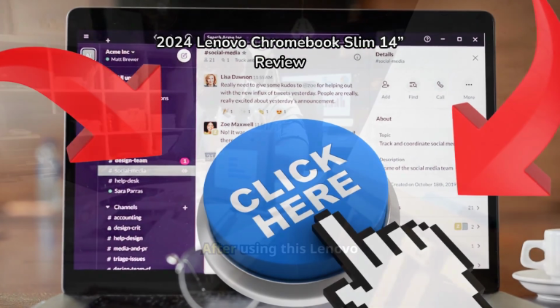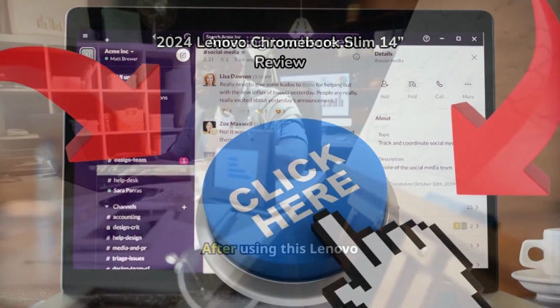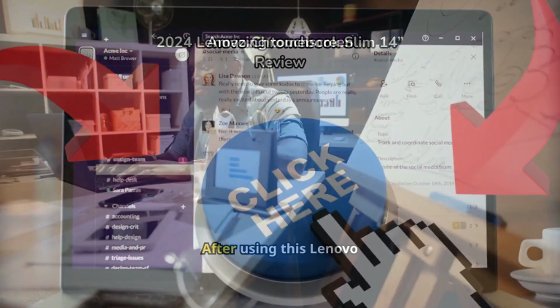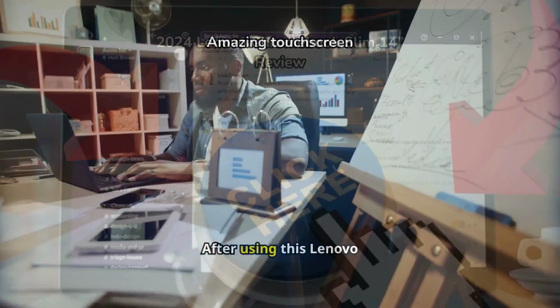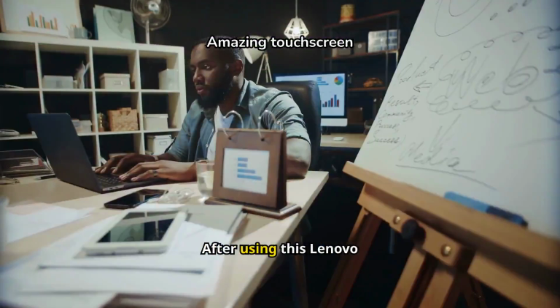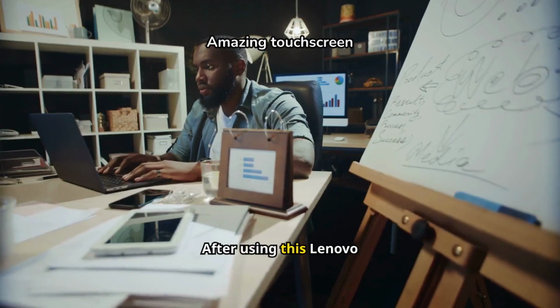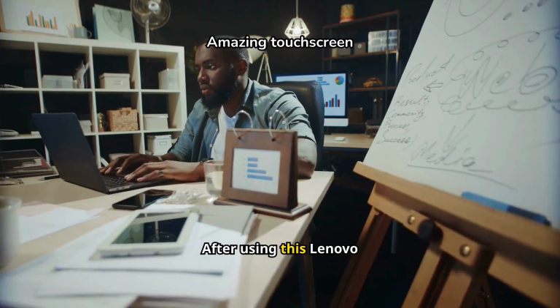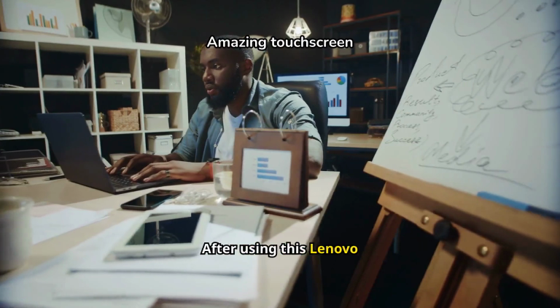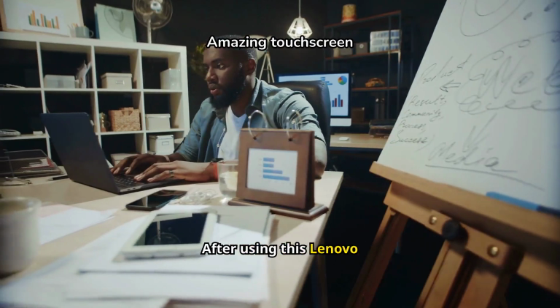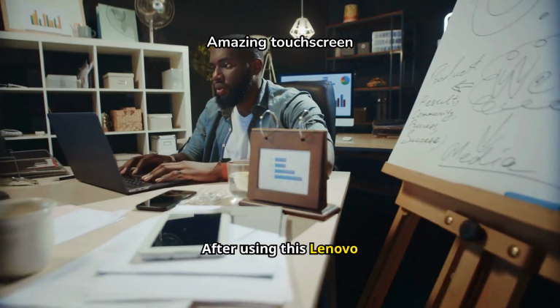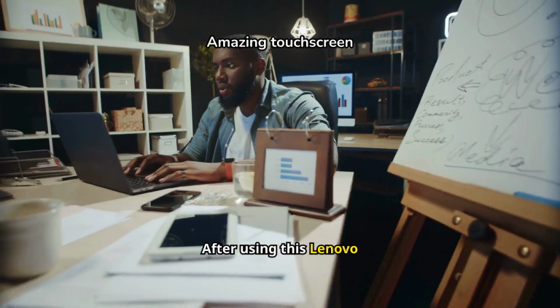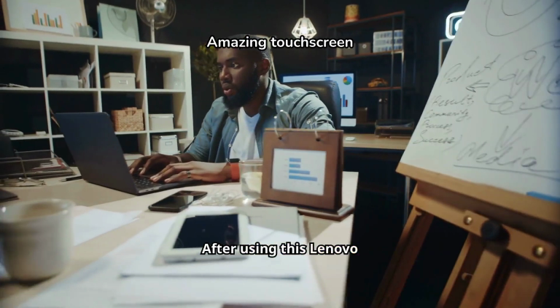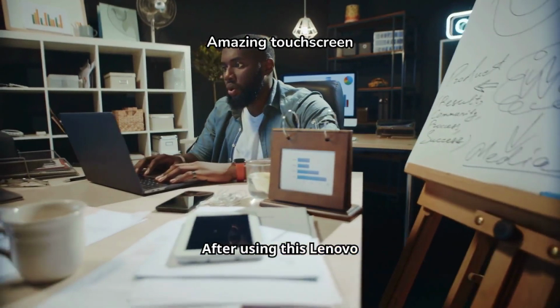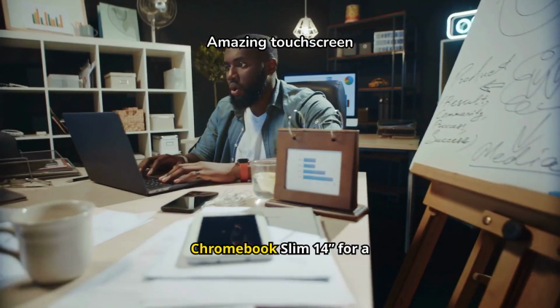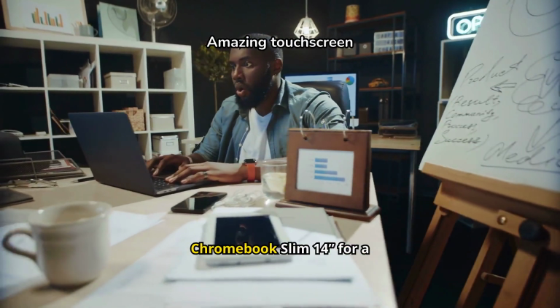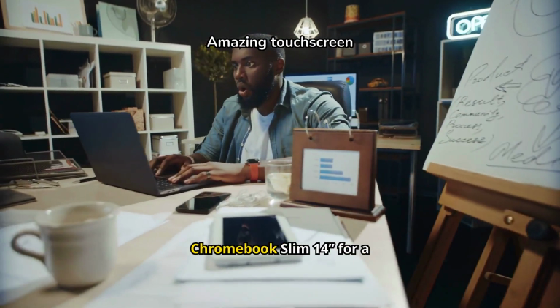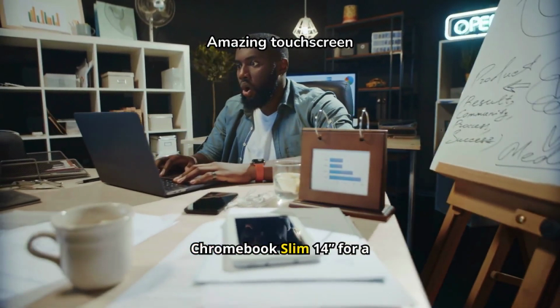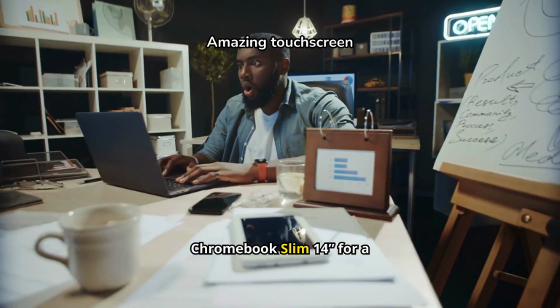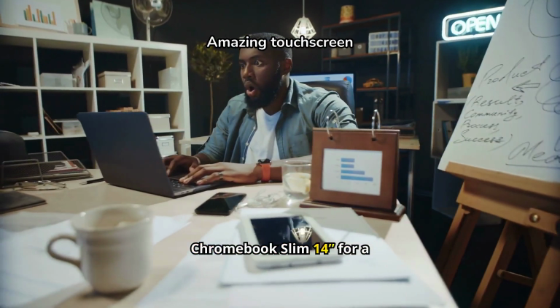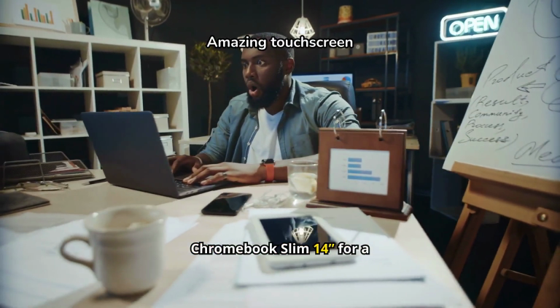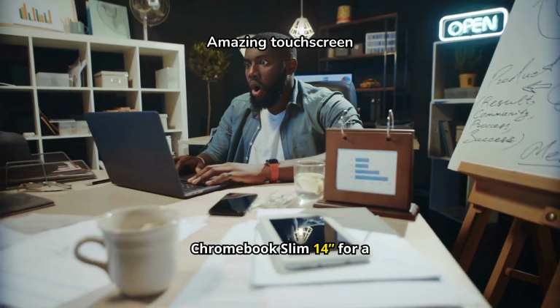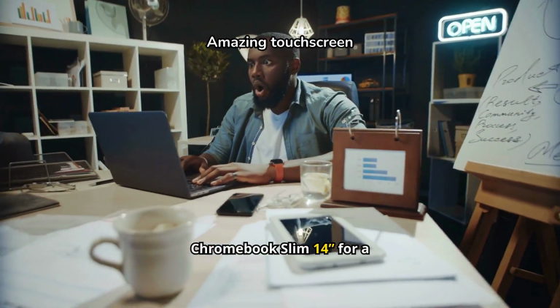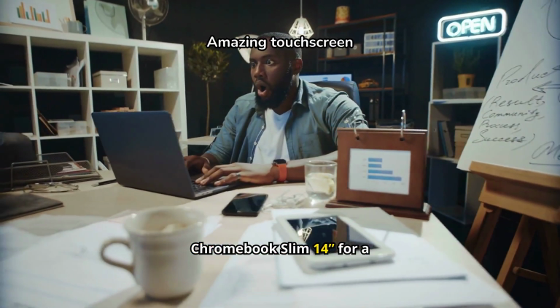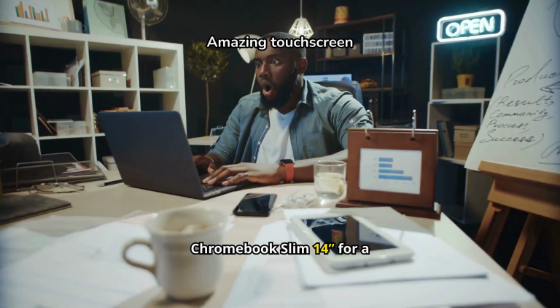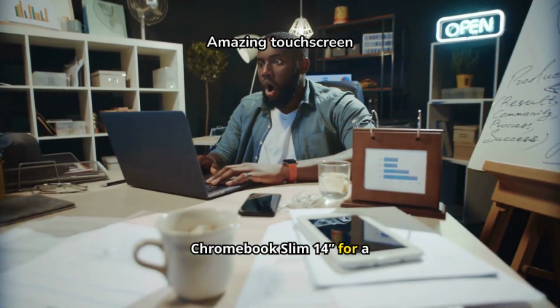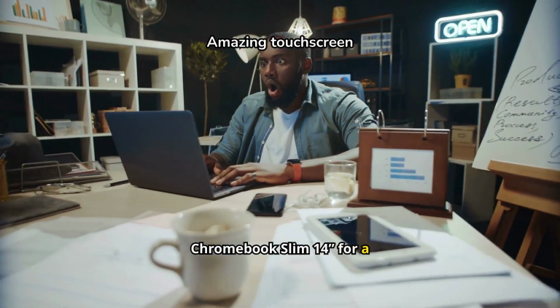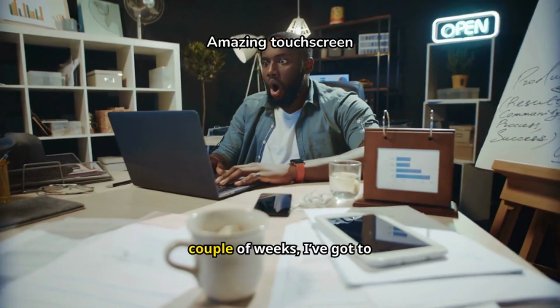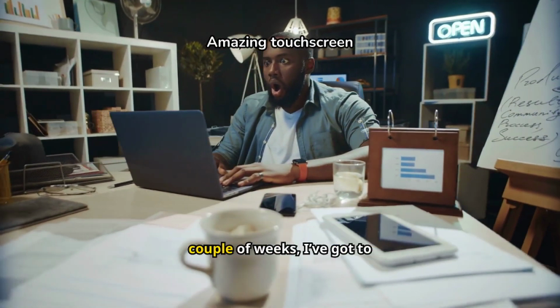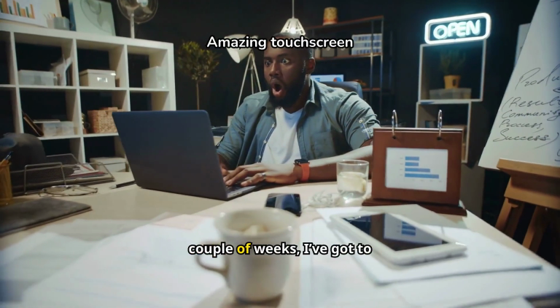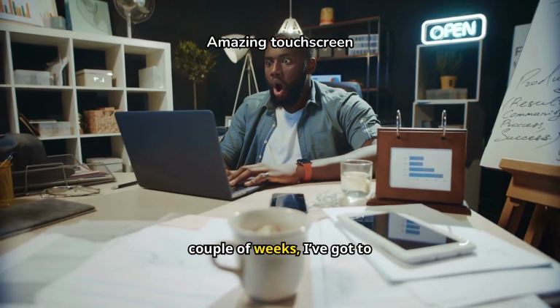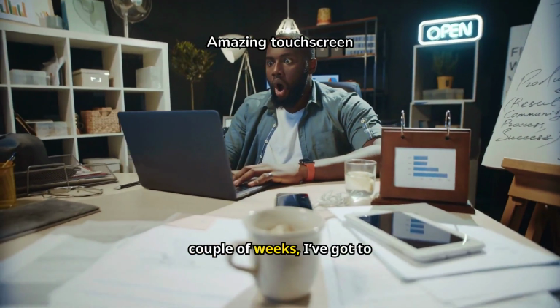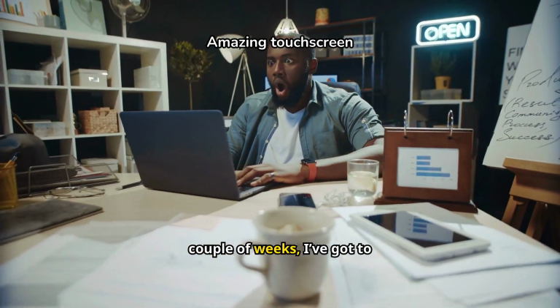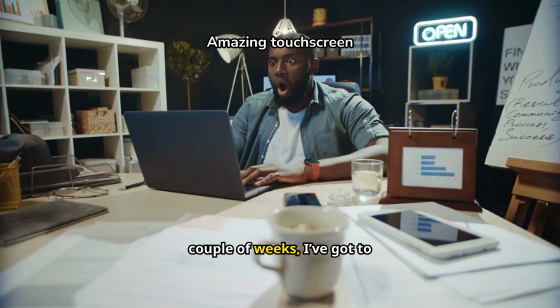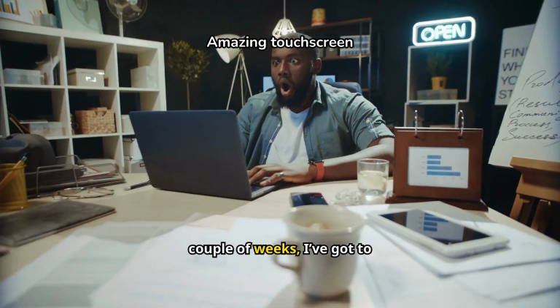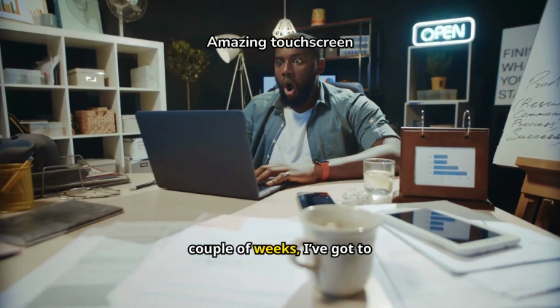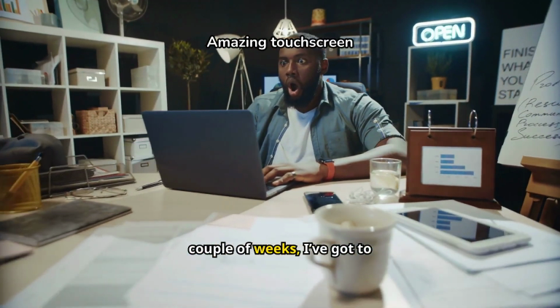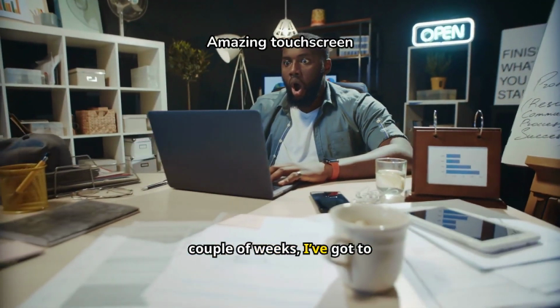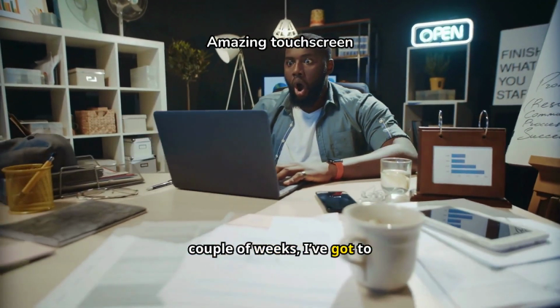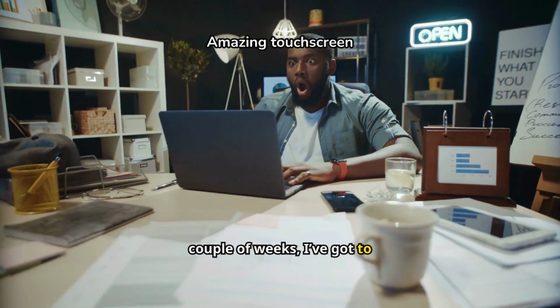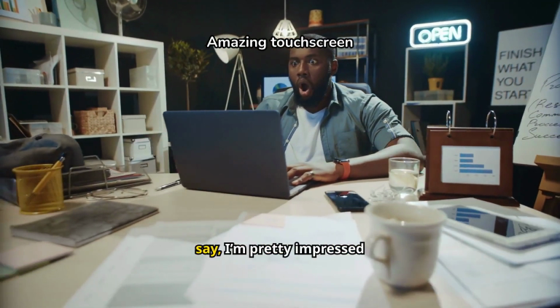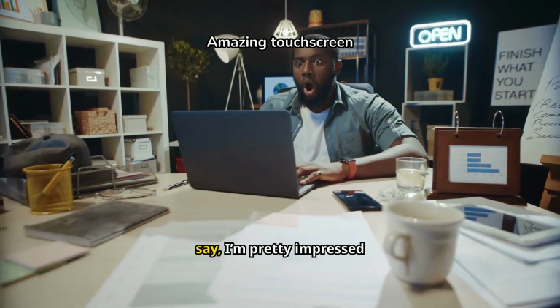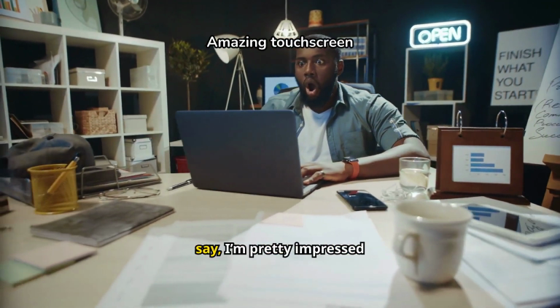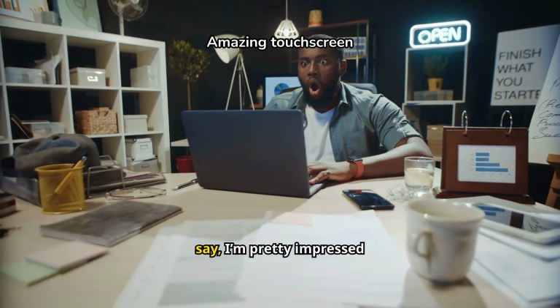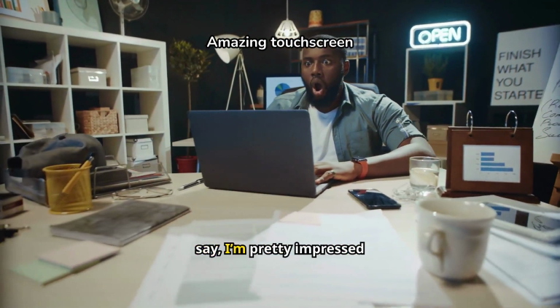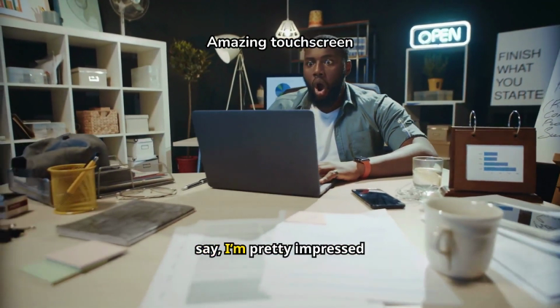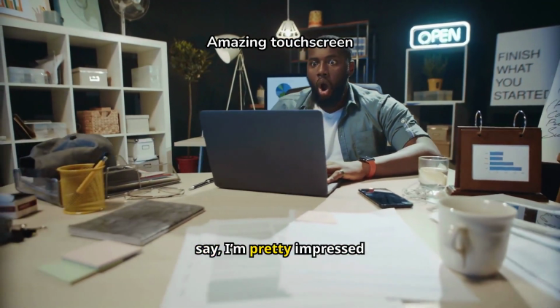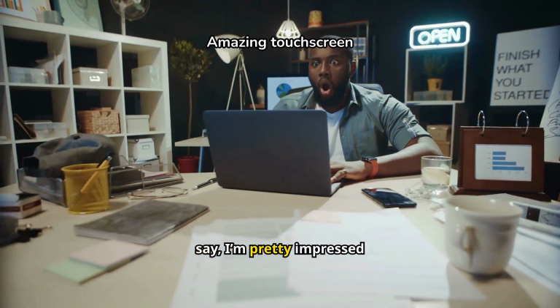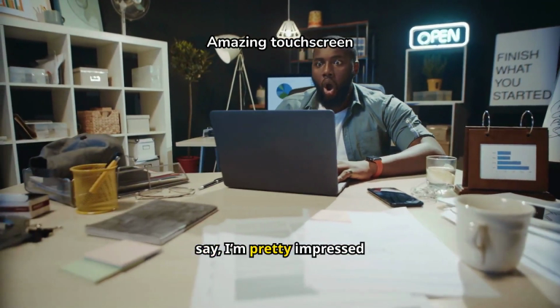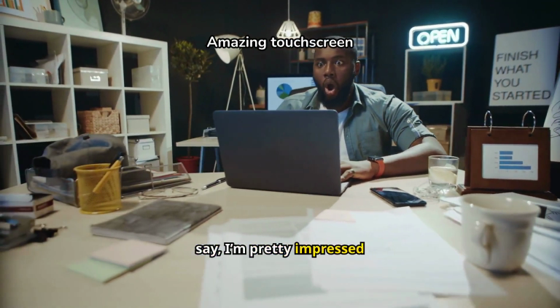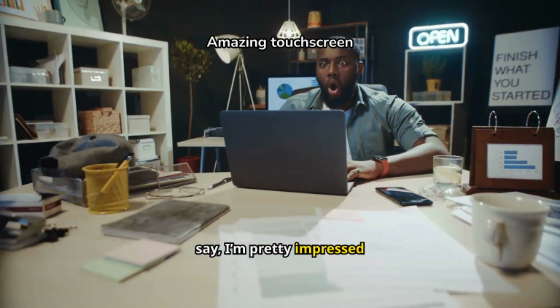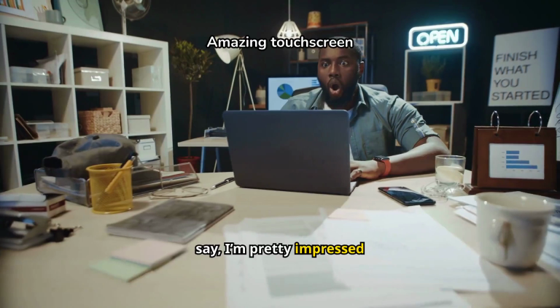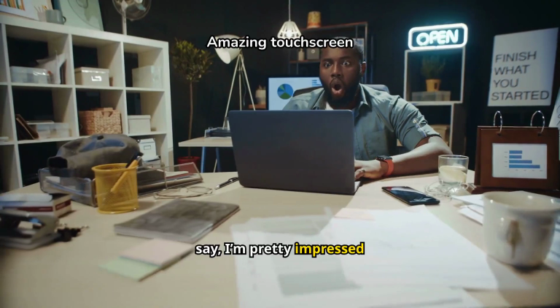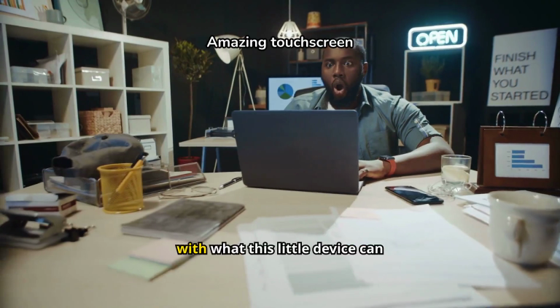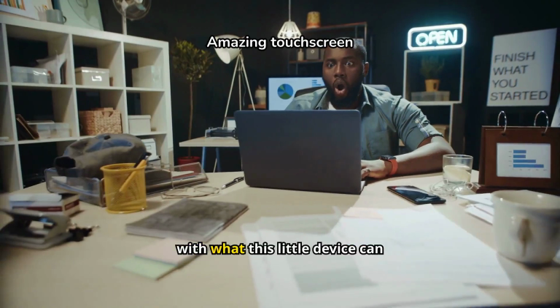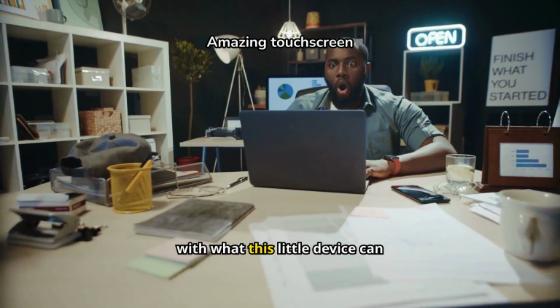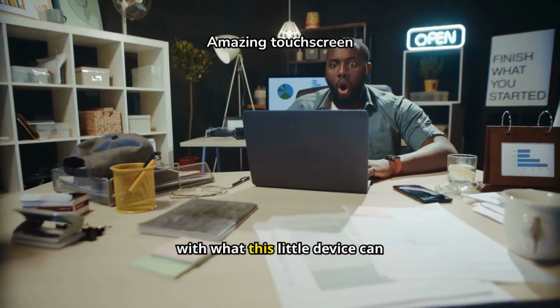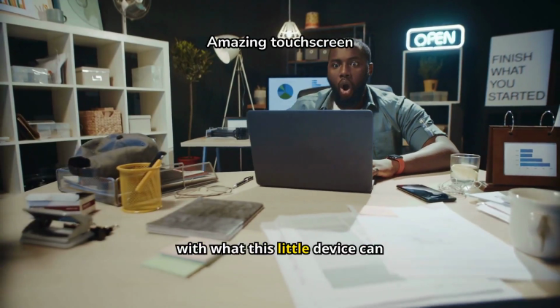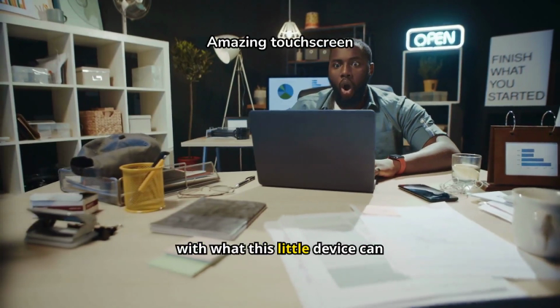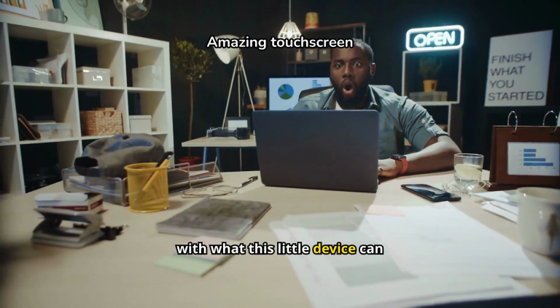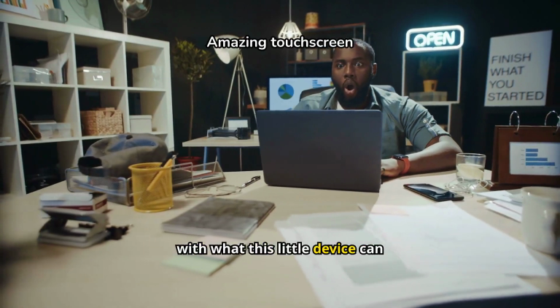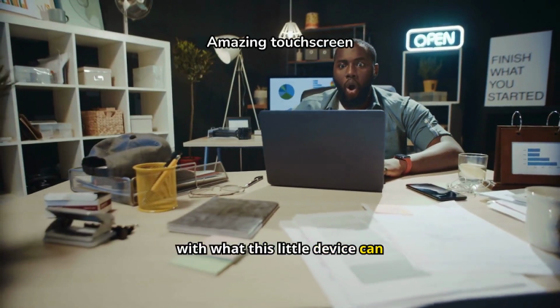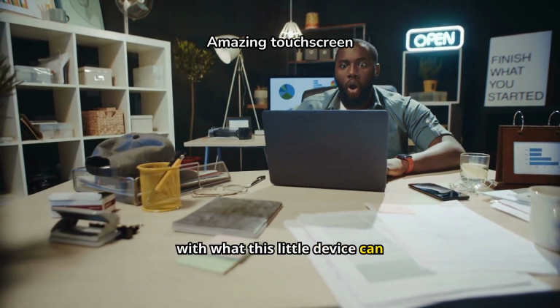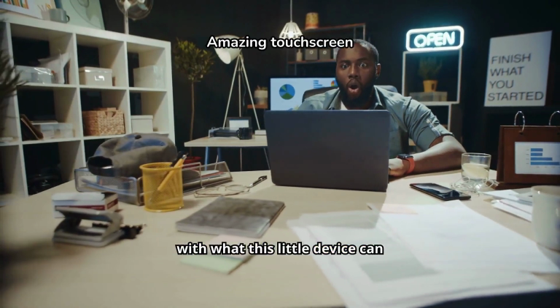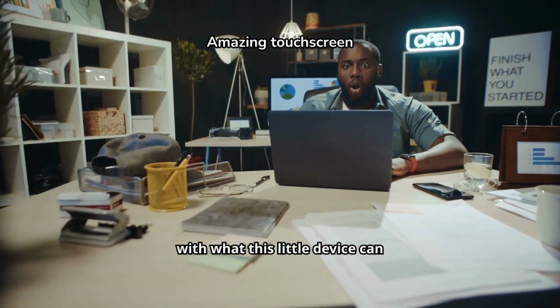After using this Lenovo Chromebook Slim 14 for a couple of weeks, I've got to say I'm pretty impressed with what this little device can do.